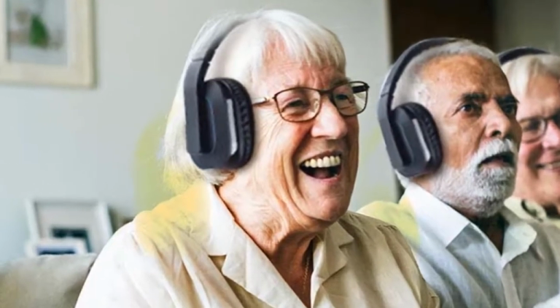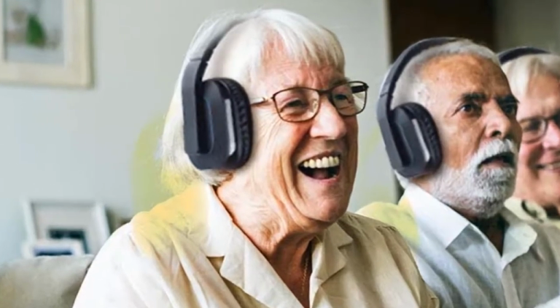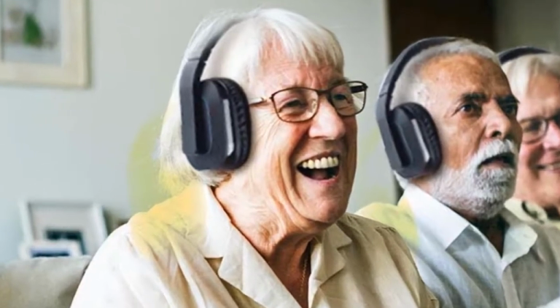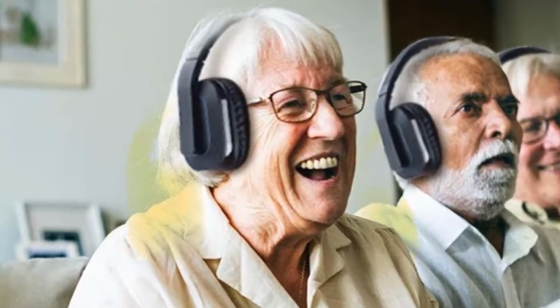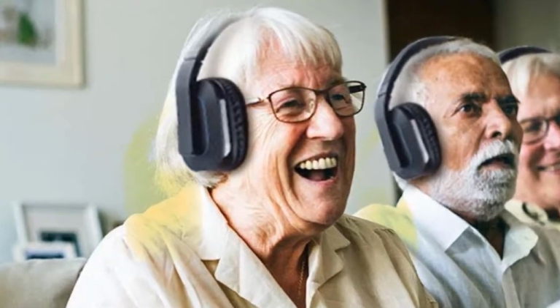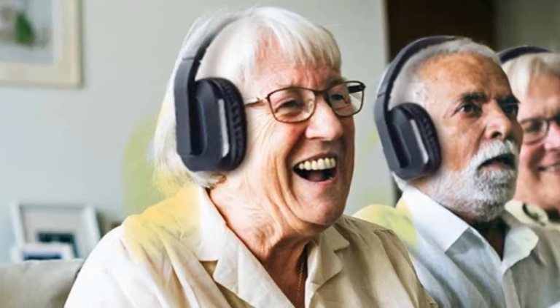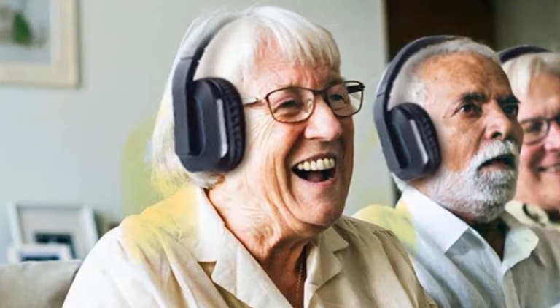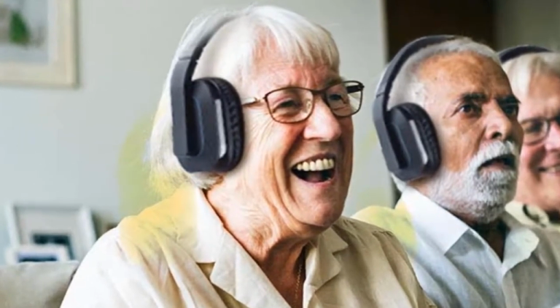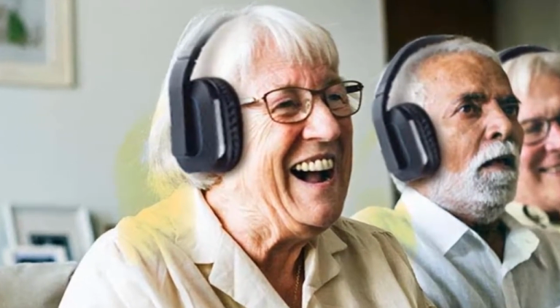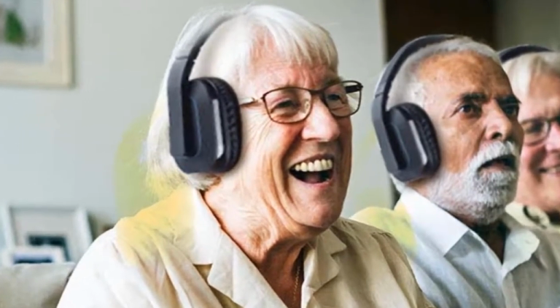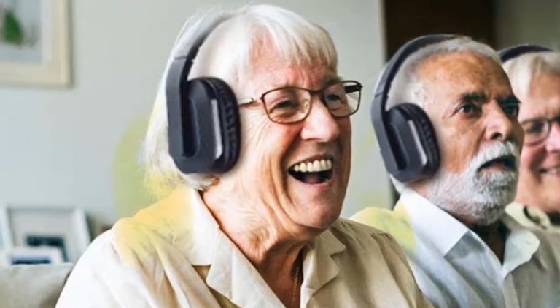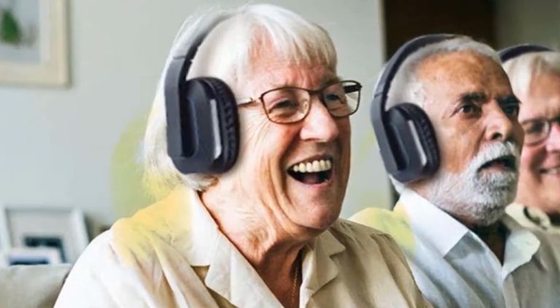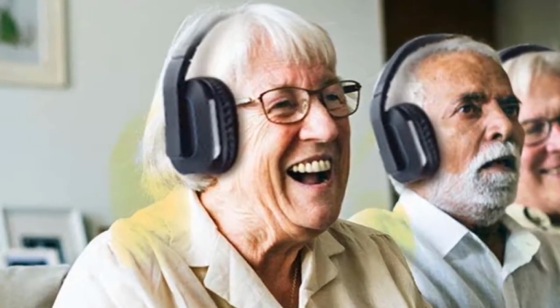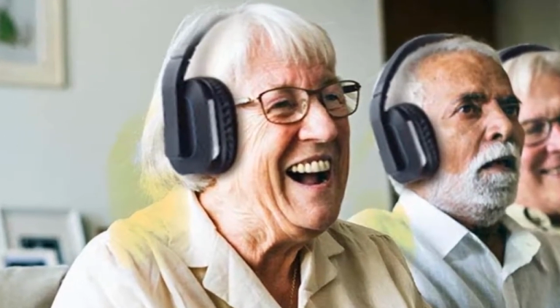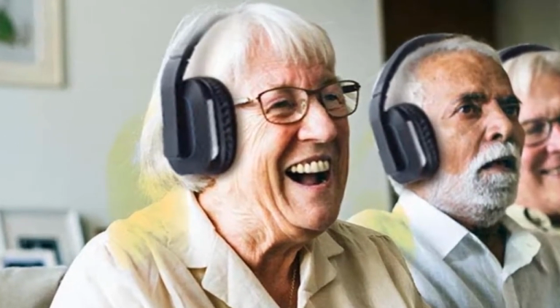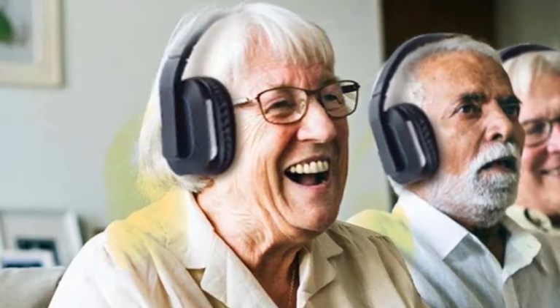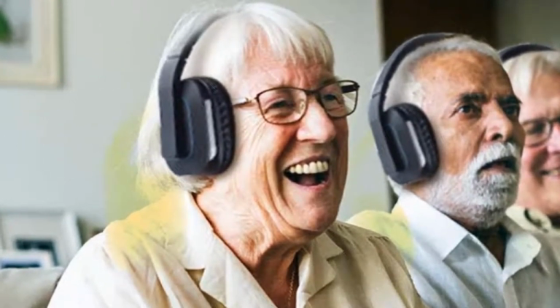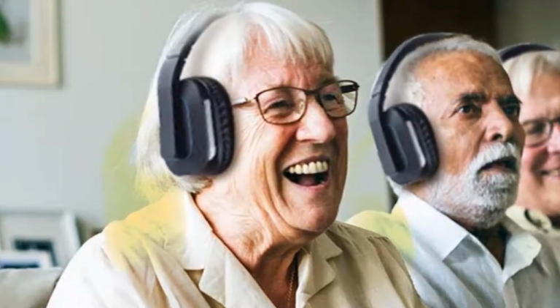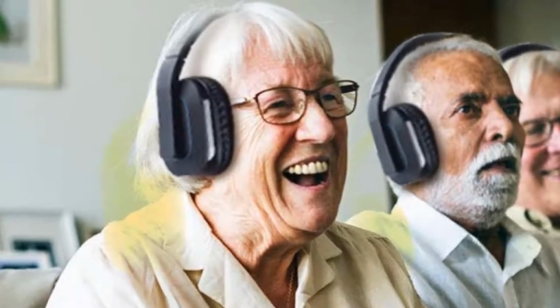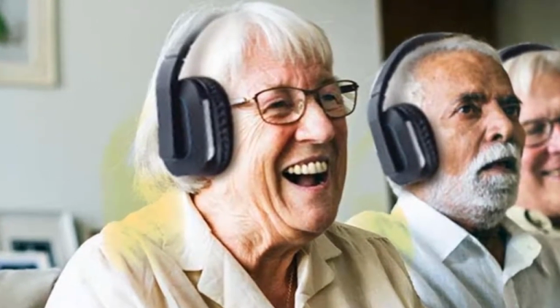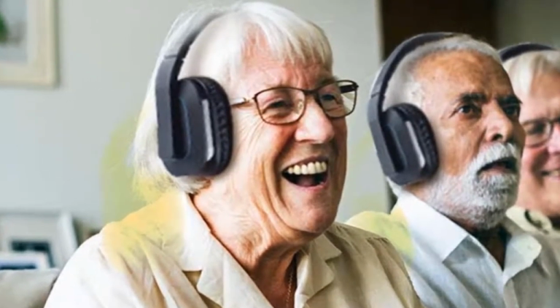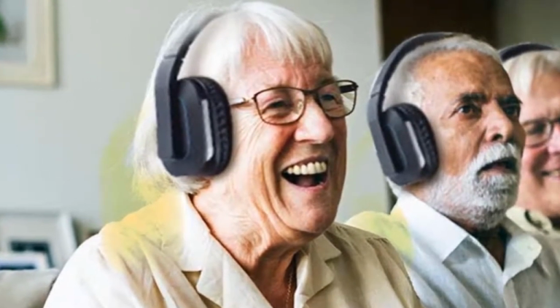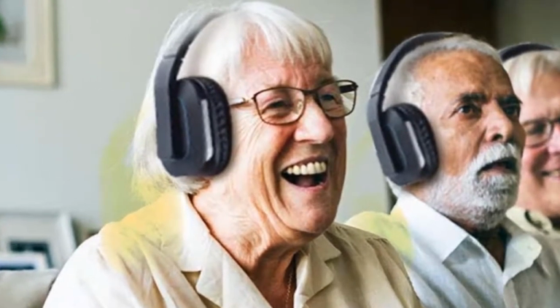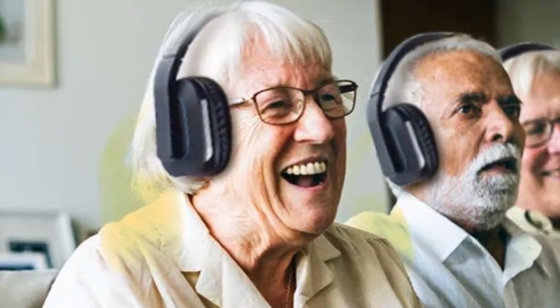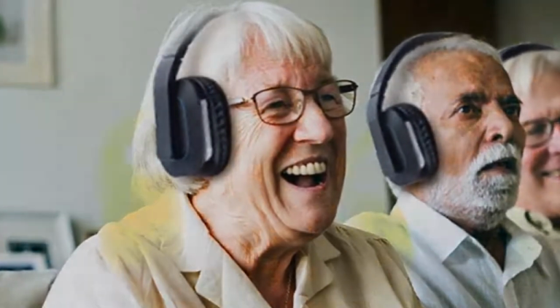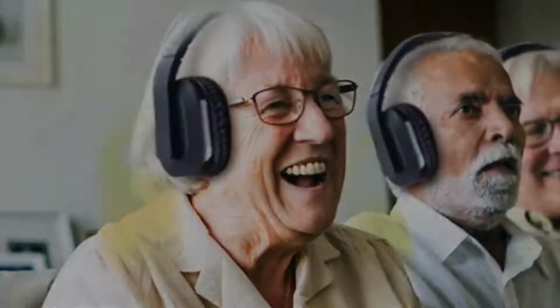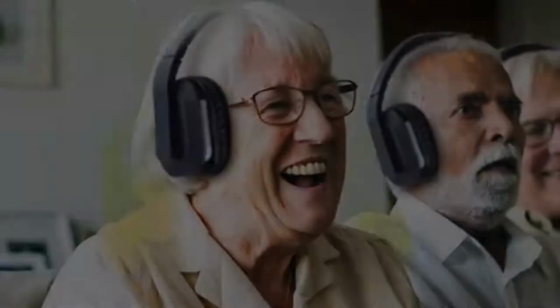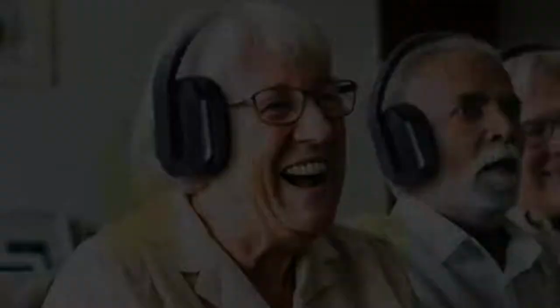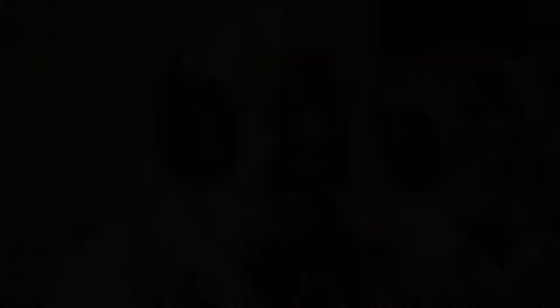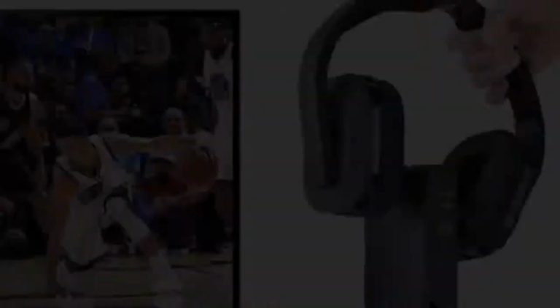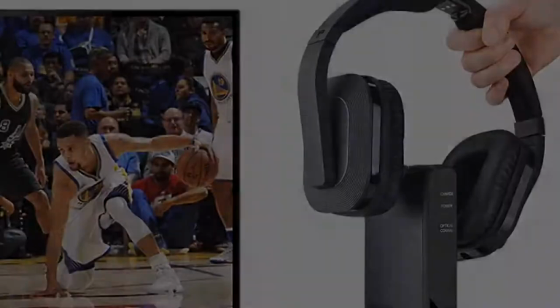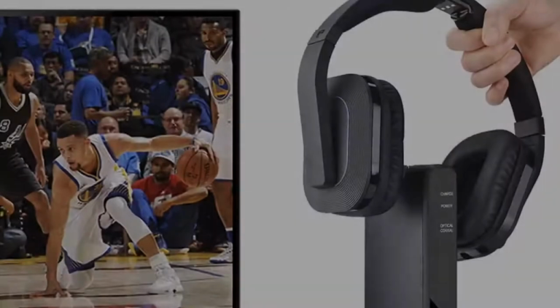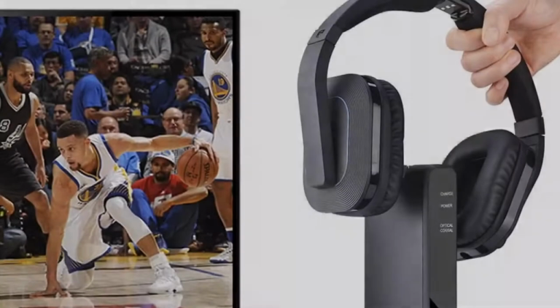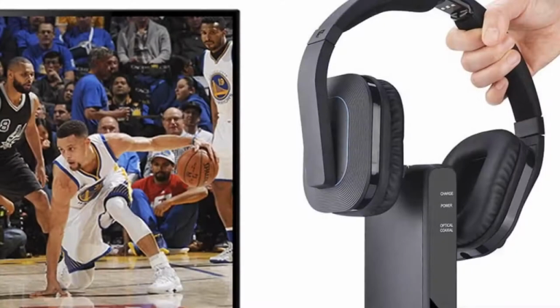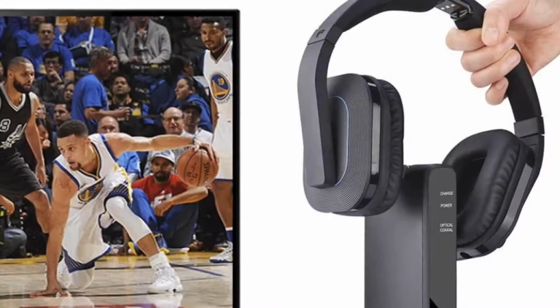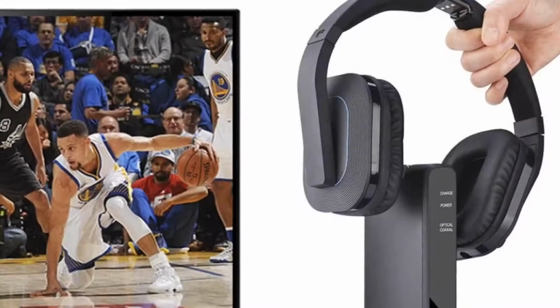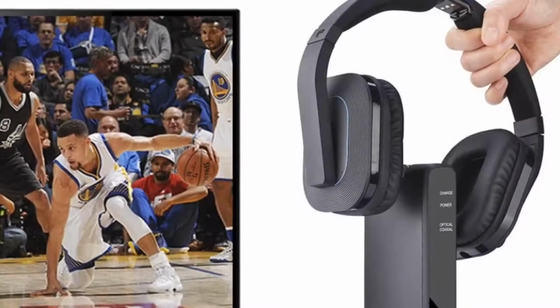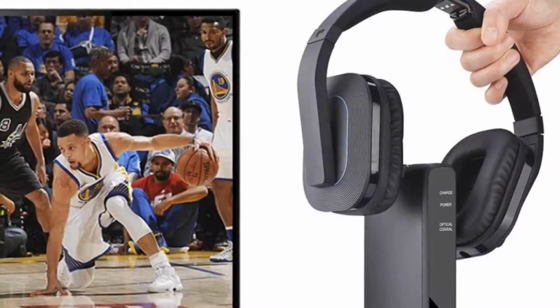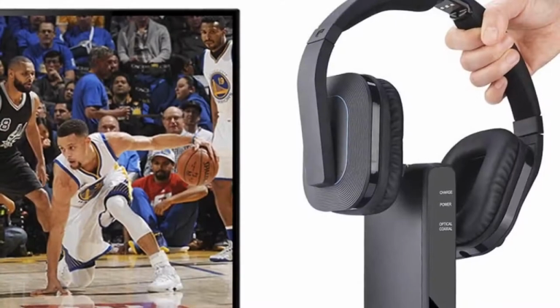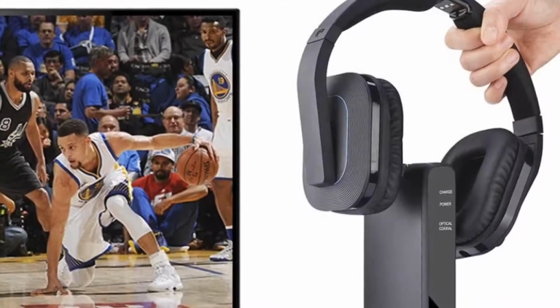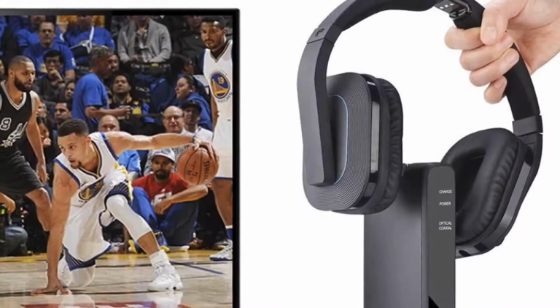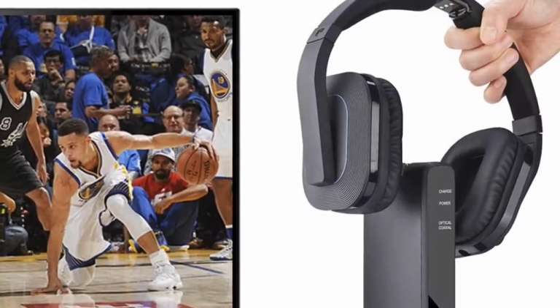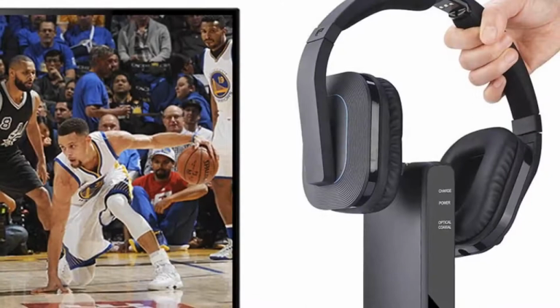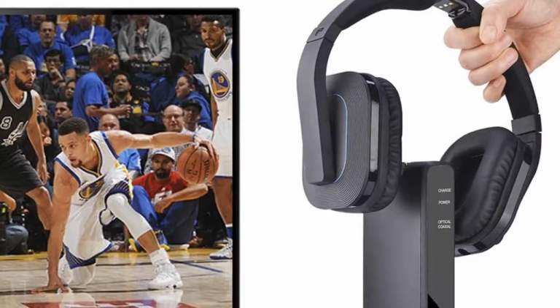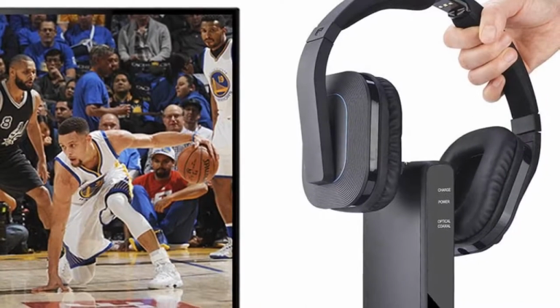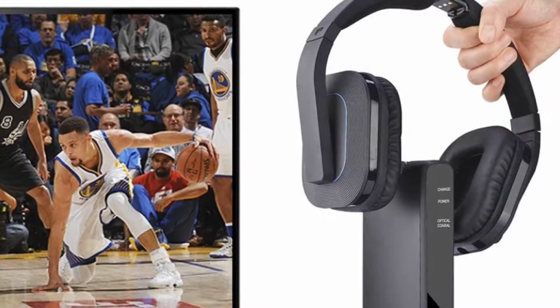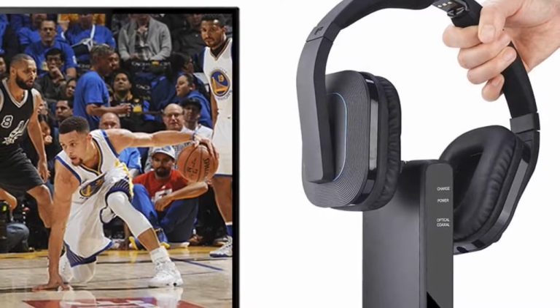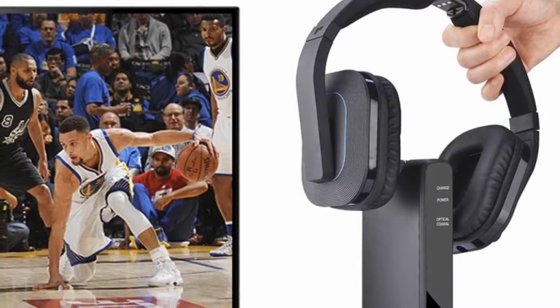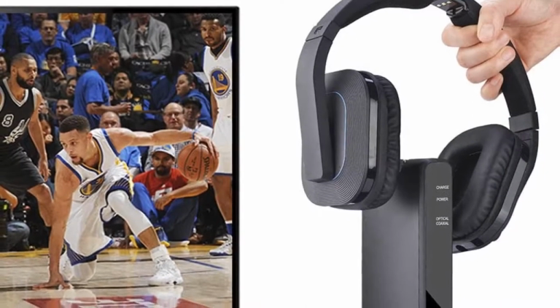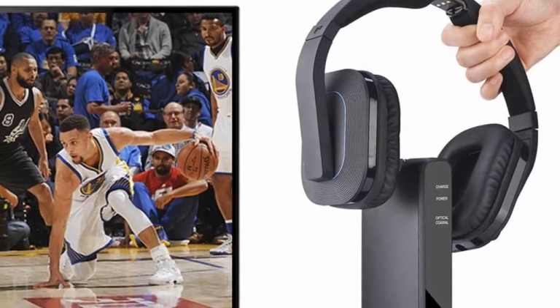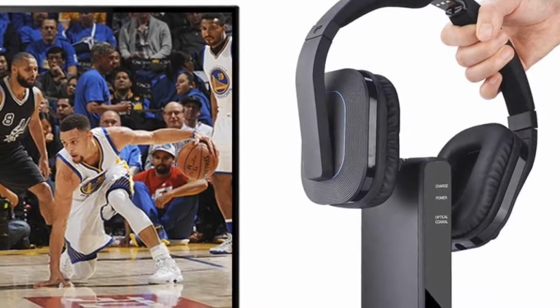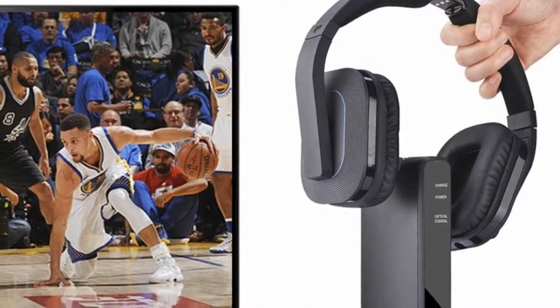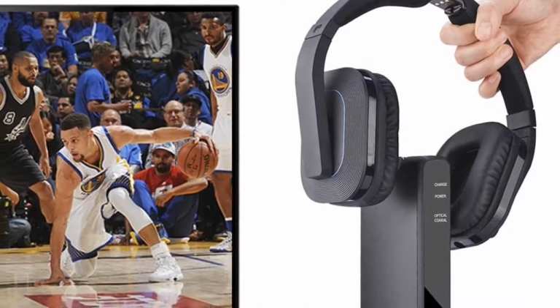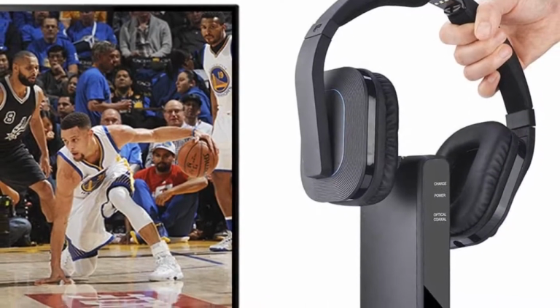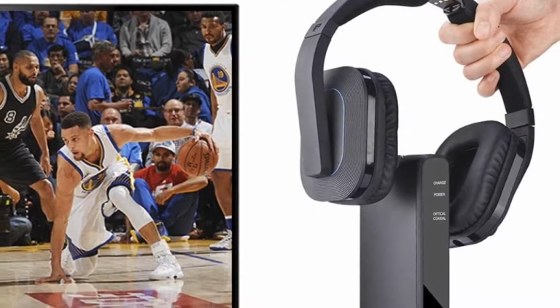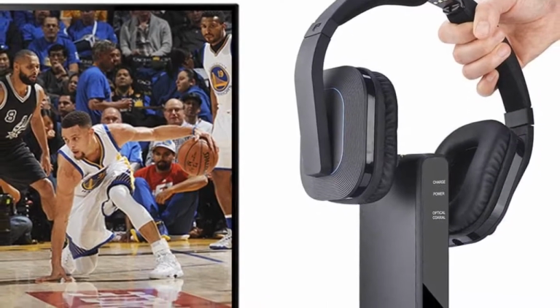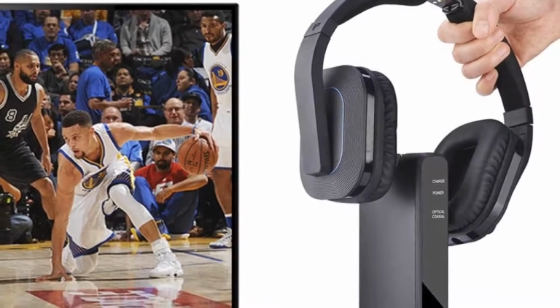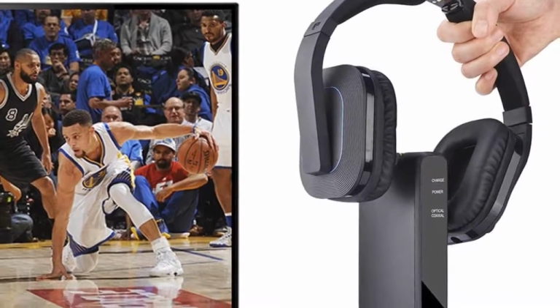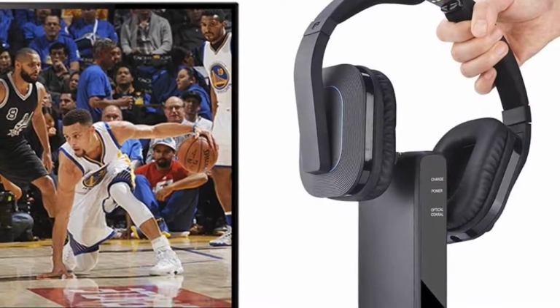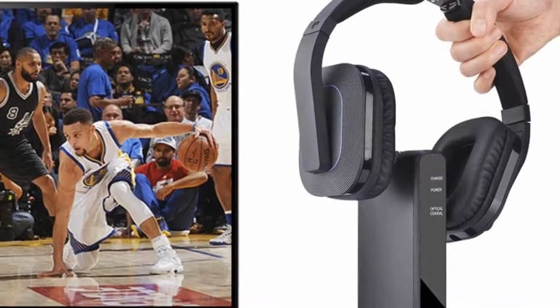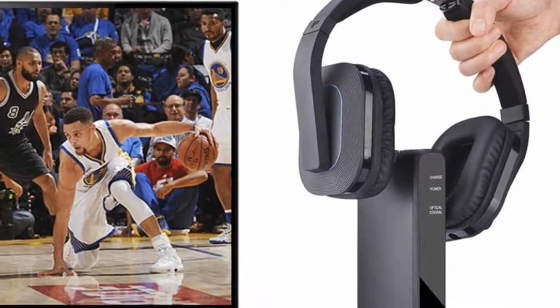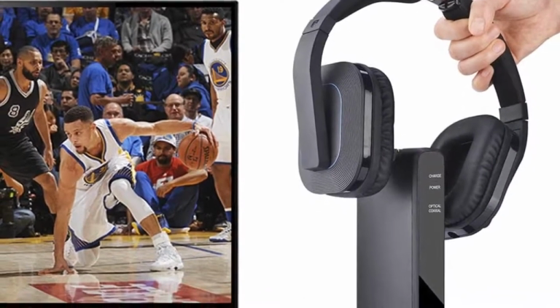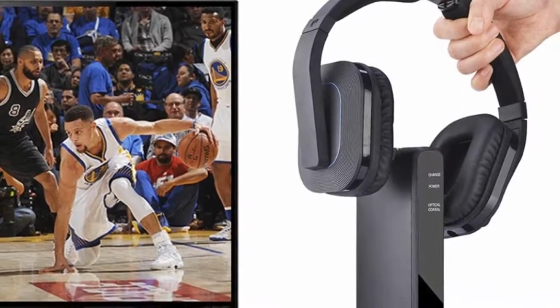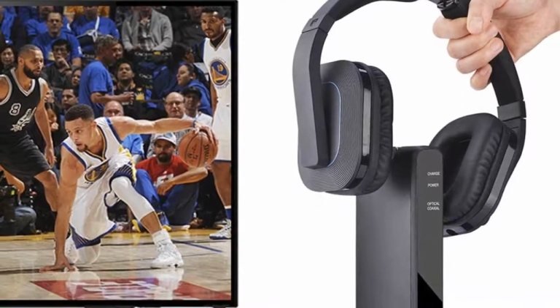Be sure to check out the Sennheiser RS2000 as well, which is one of the best wireless earbuds for TV use.